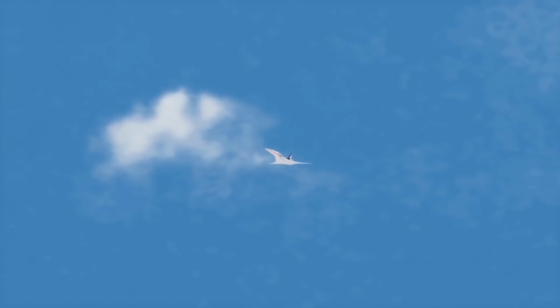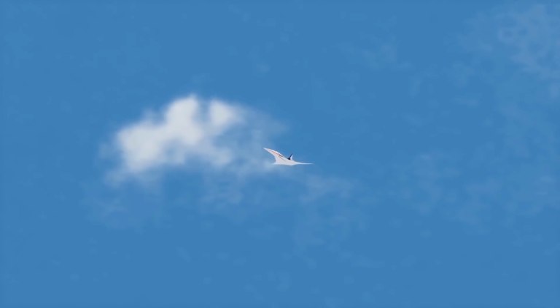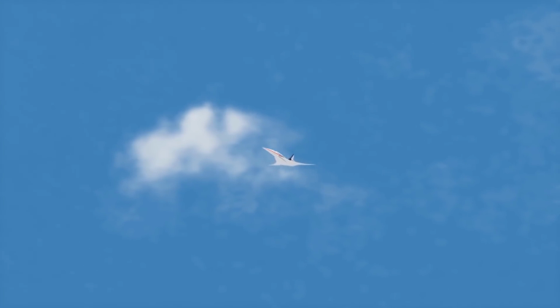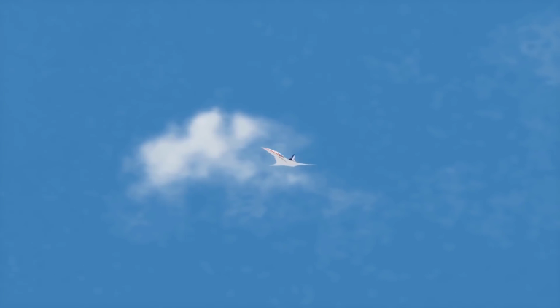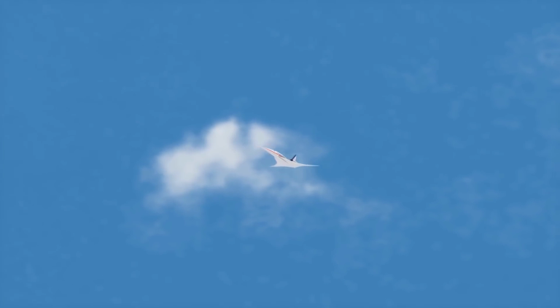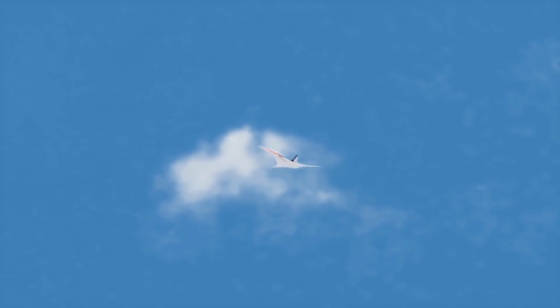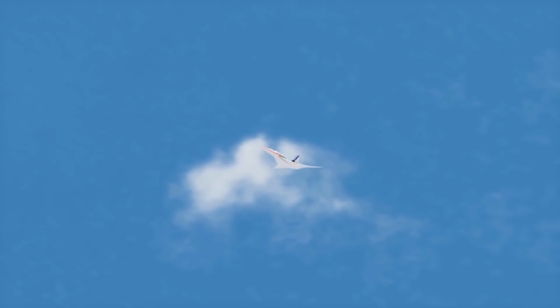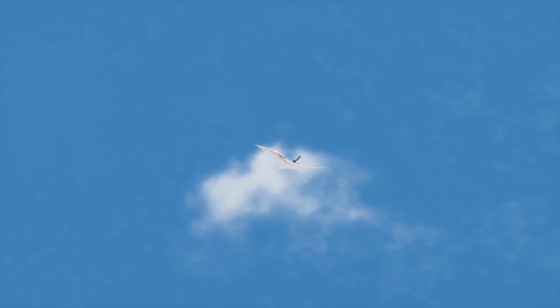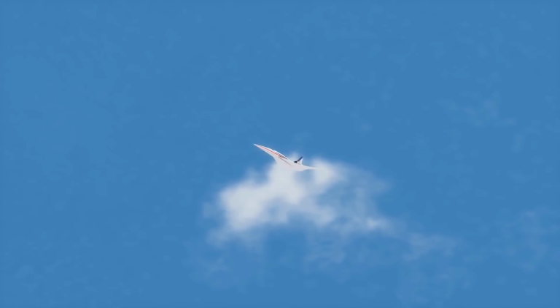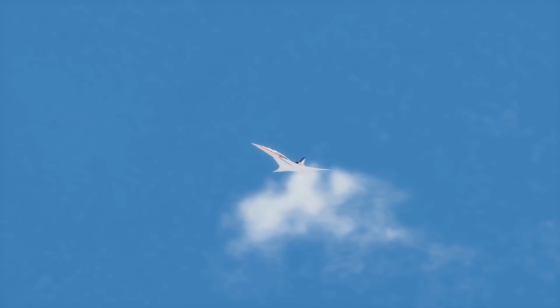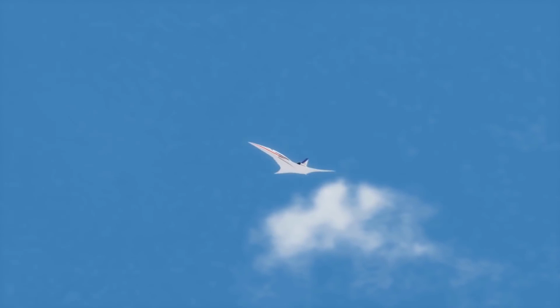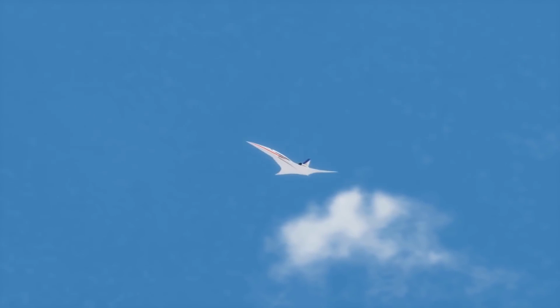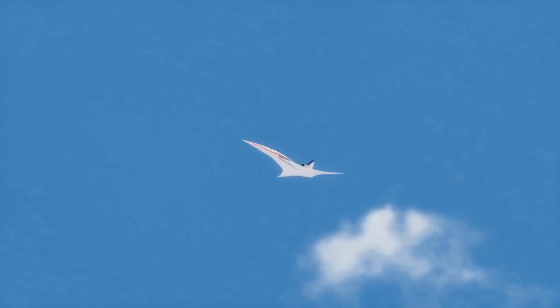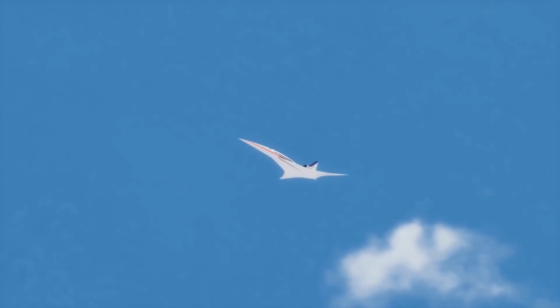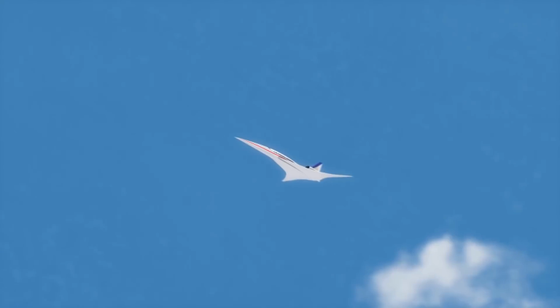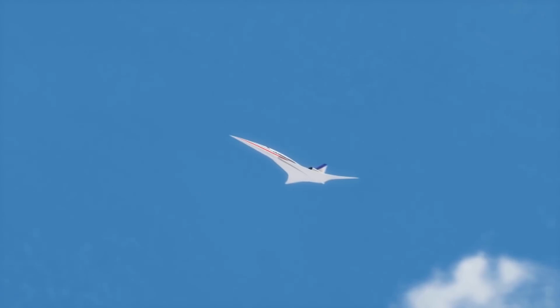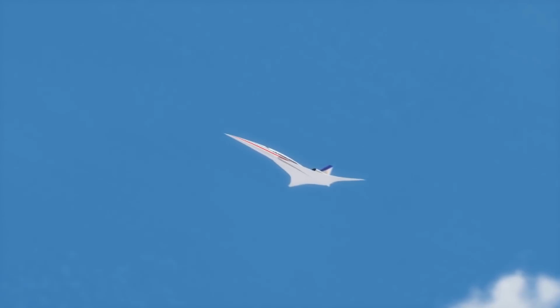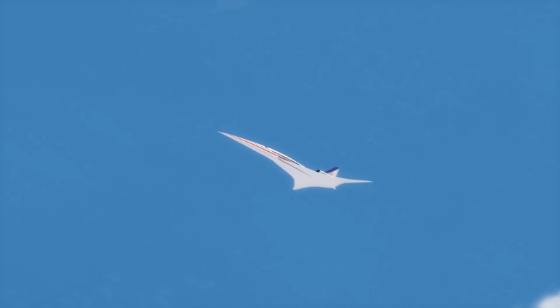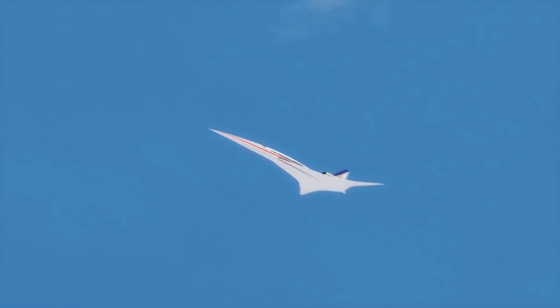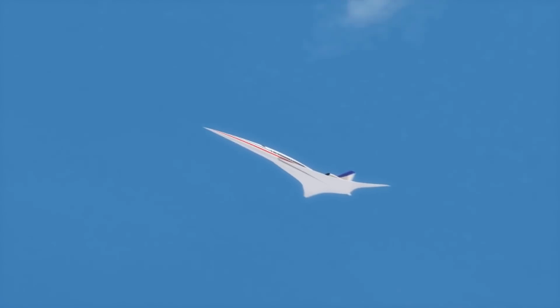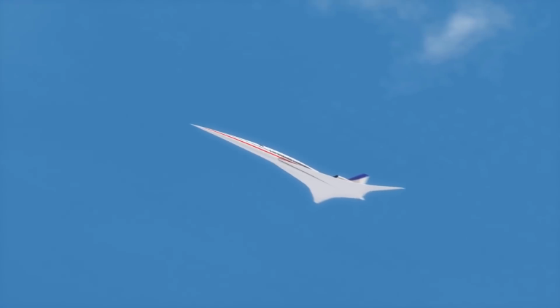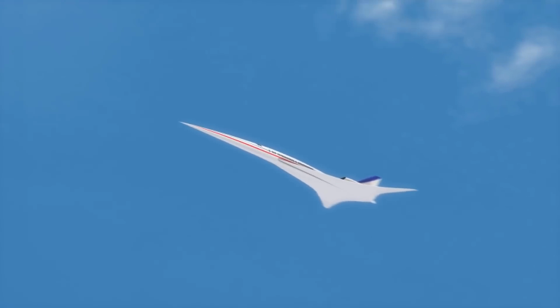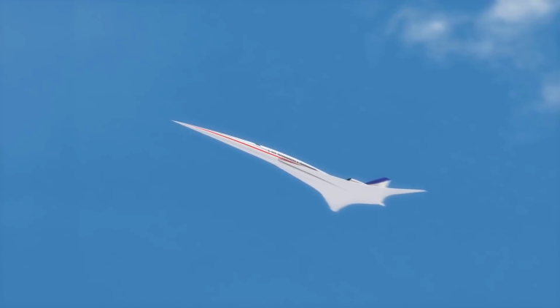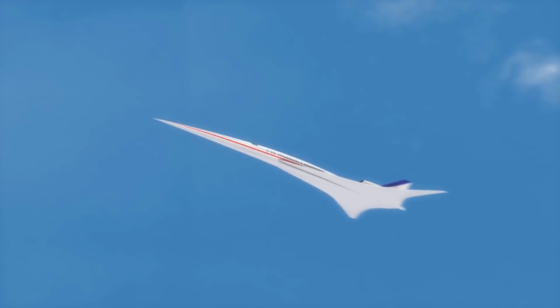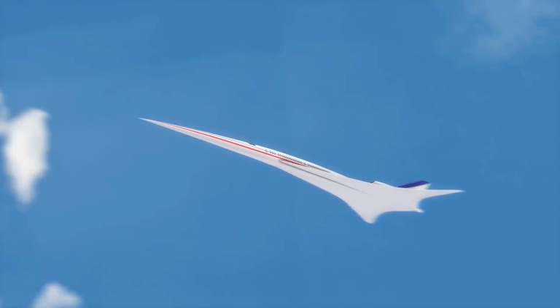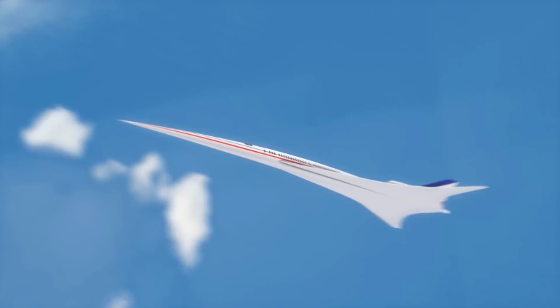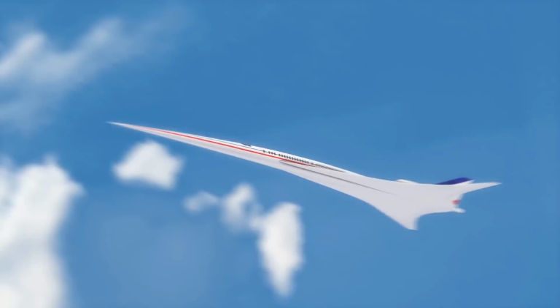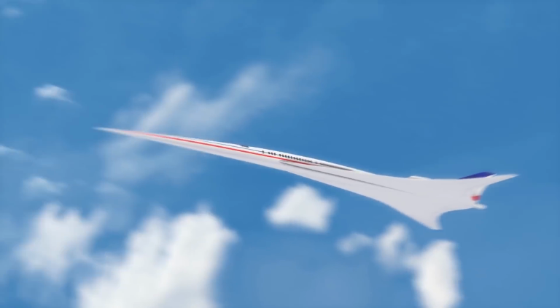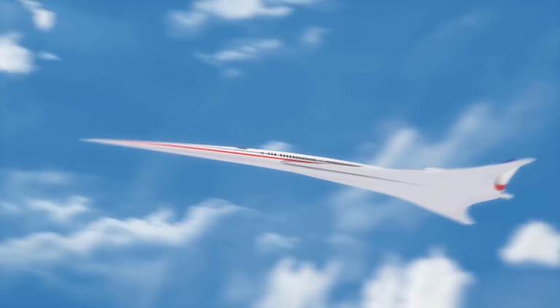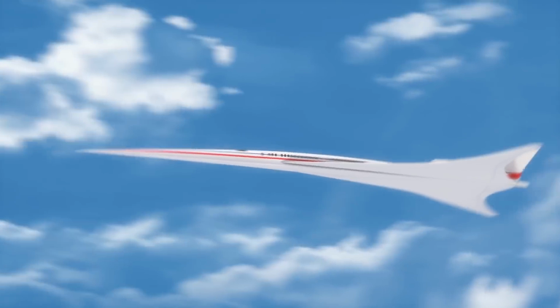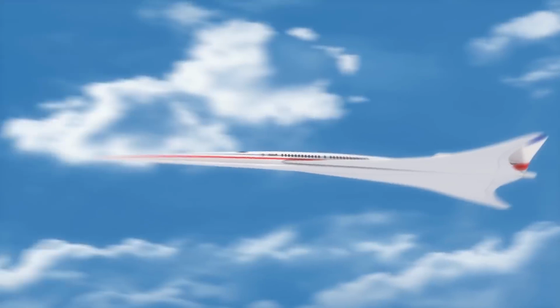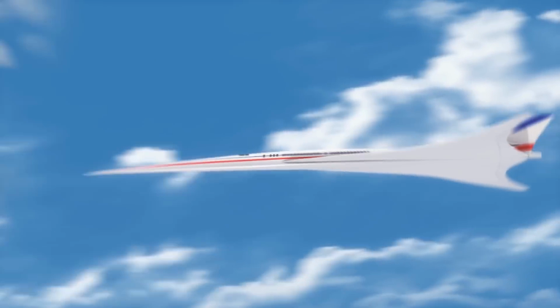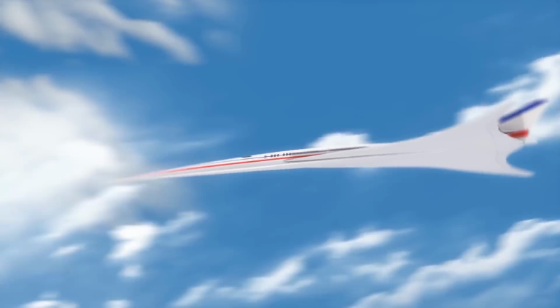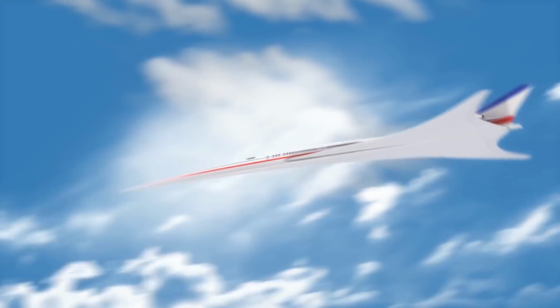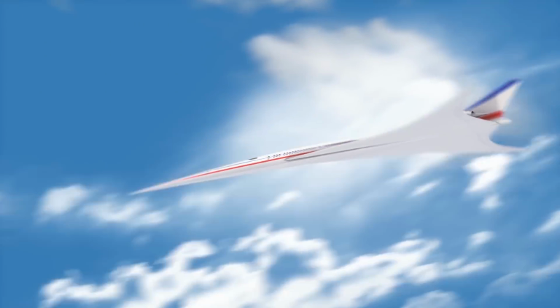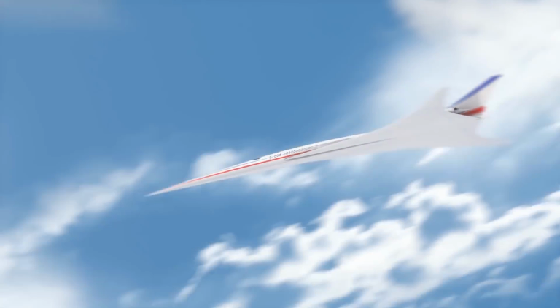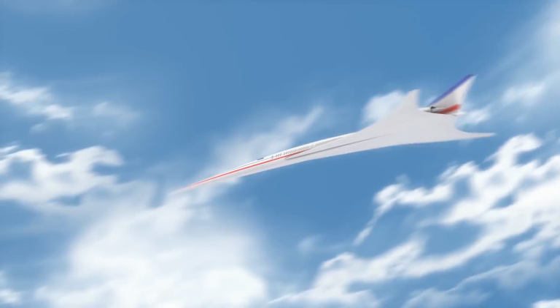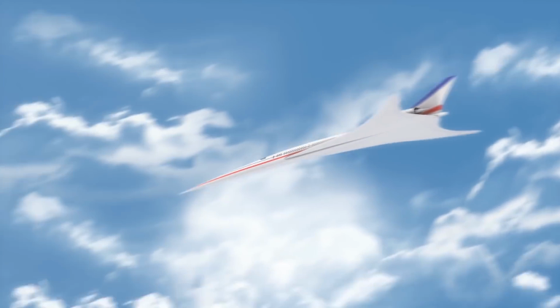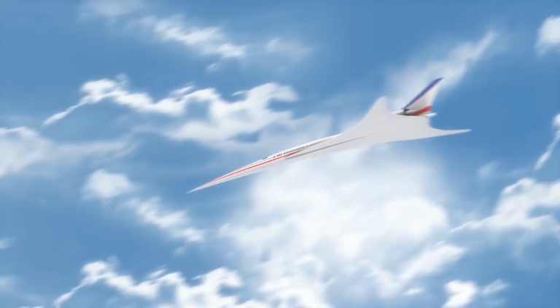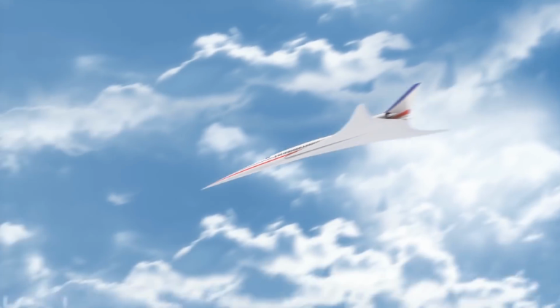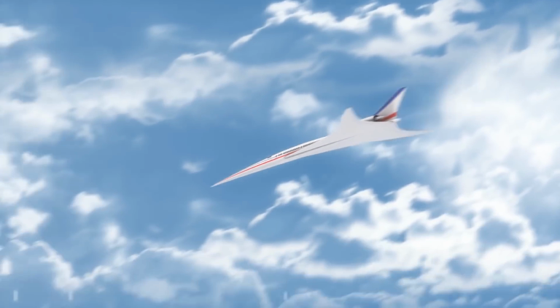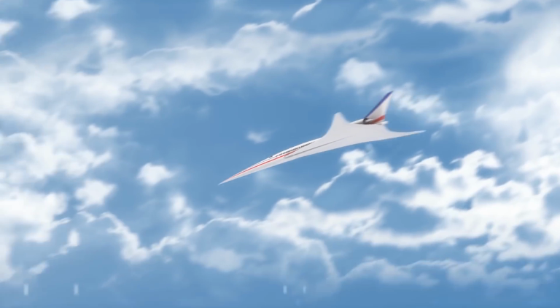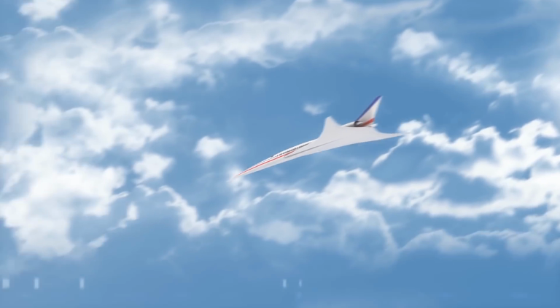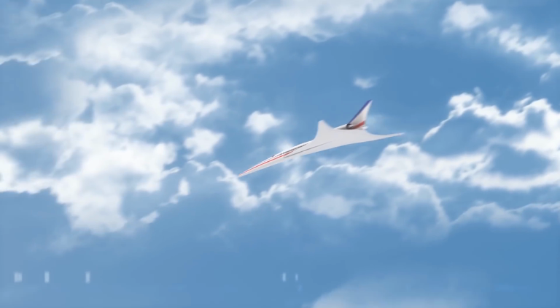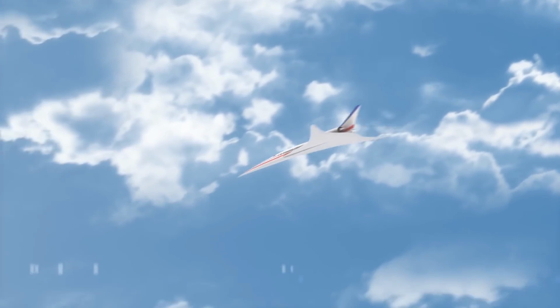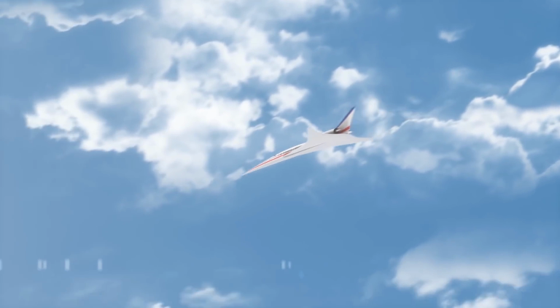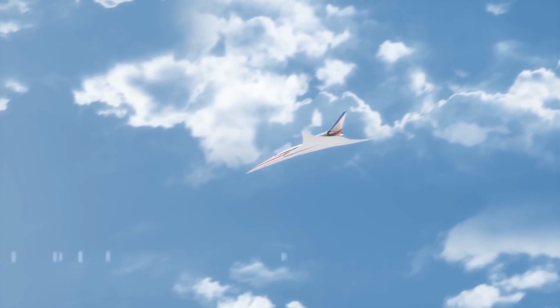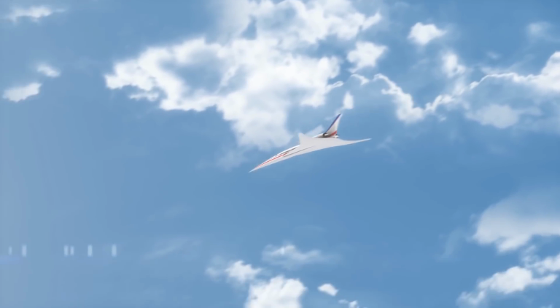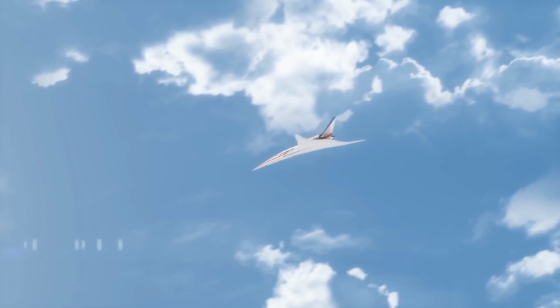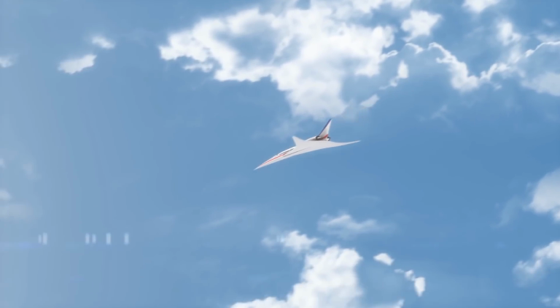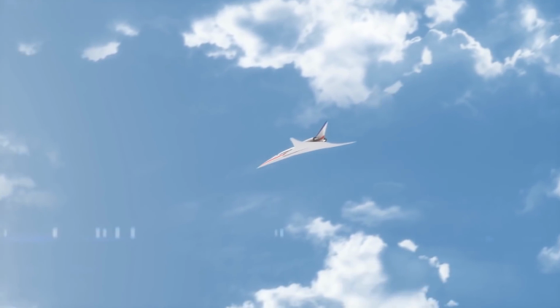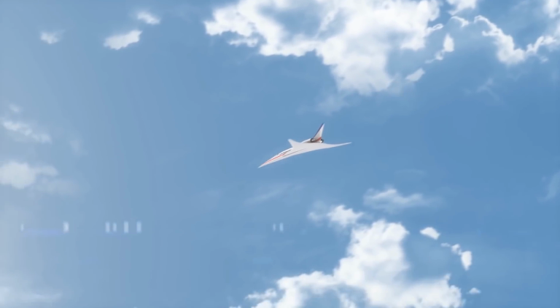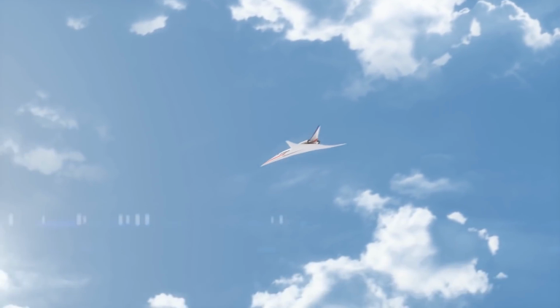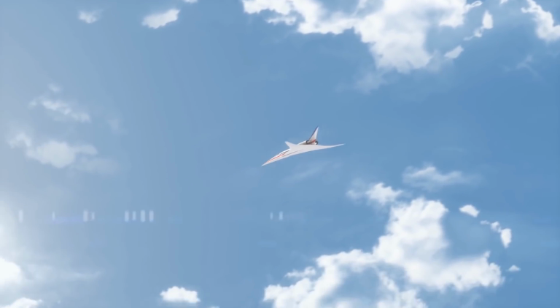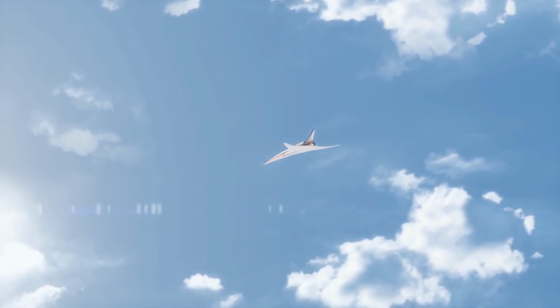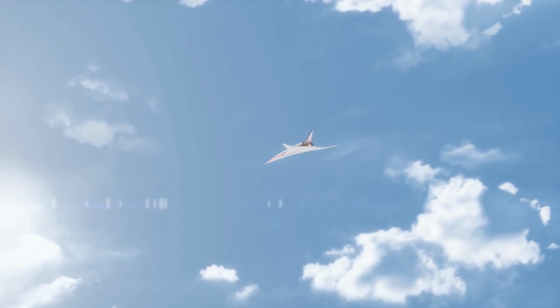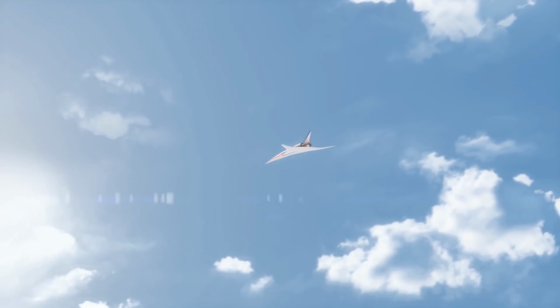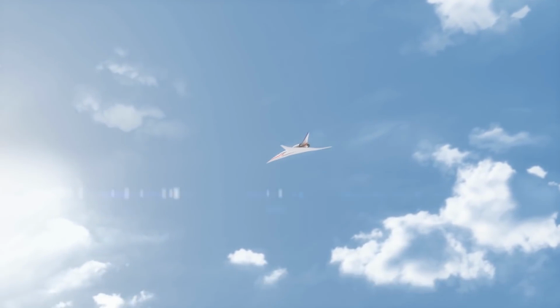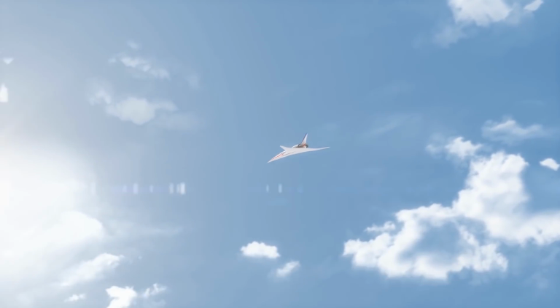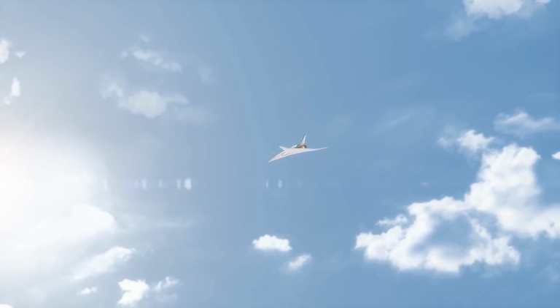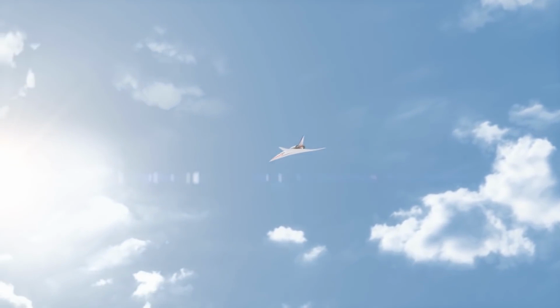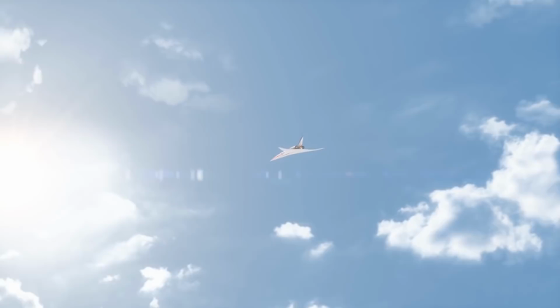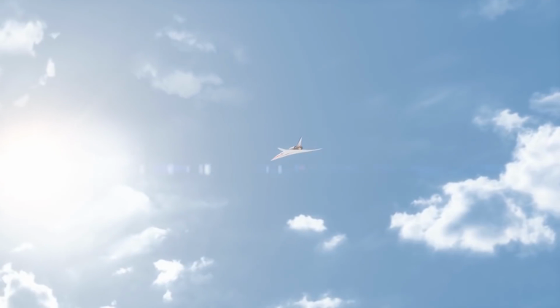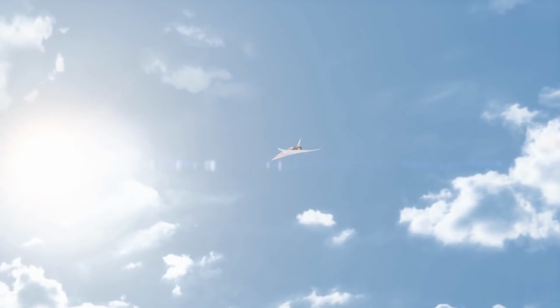We're always looking for ways to make it better for people to fly. One of the things we really want to do is make it so it takes less time — make us go faster.